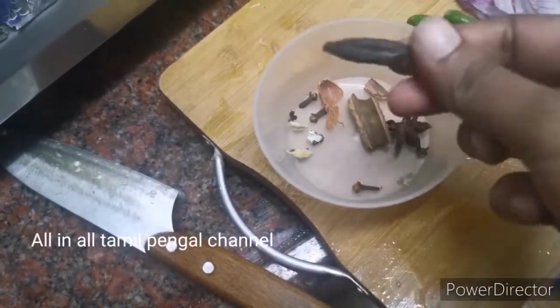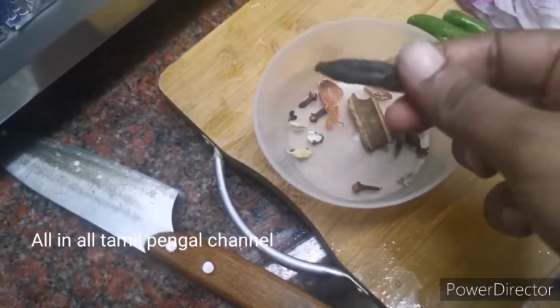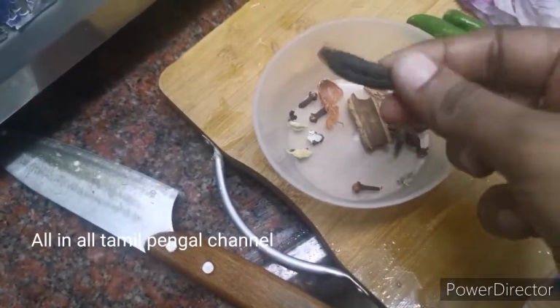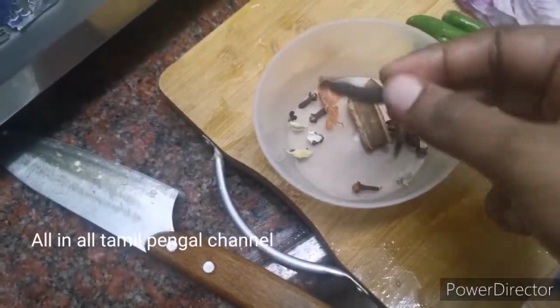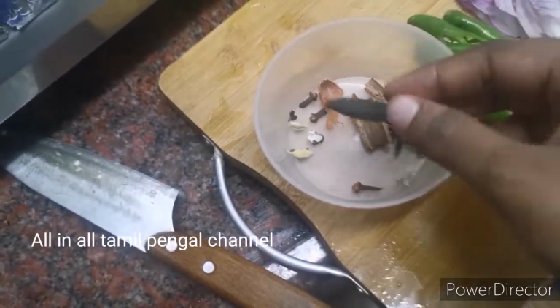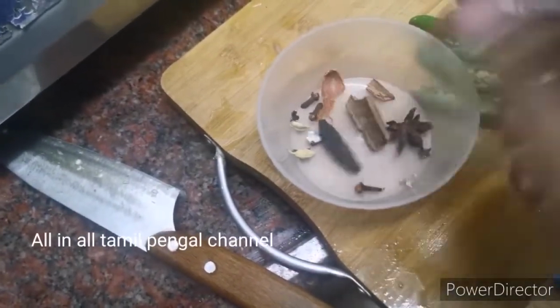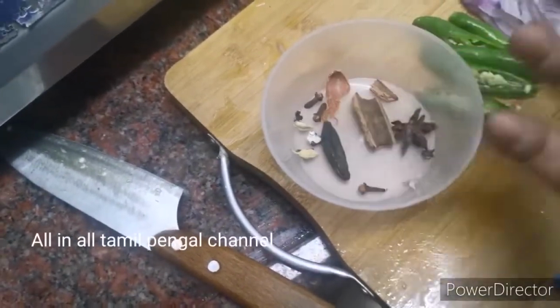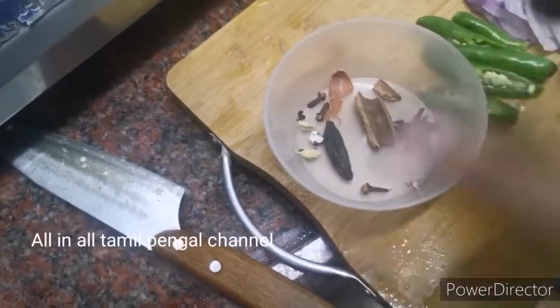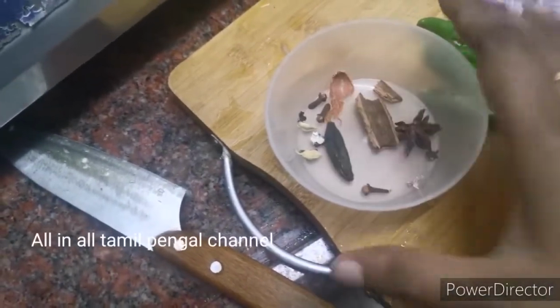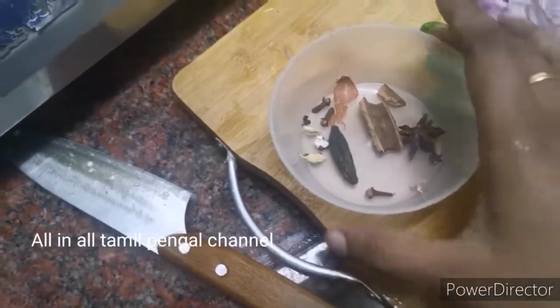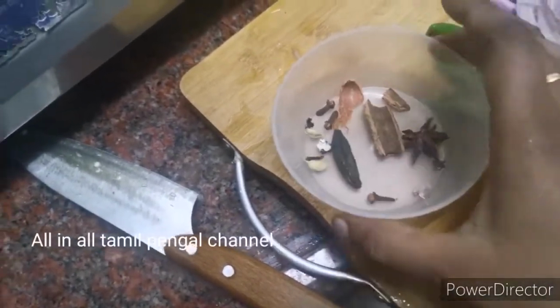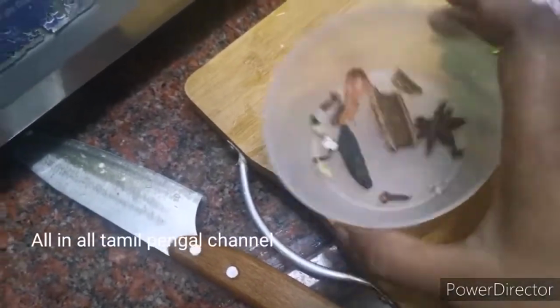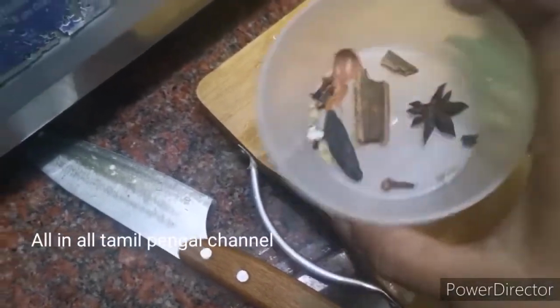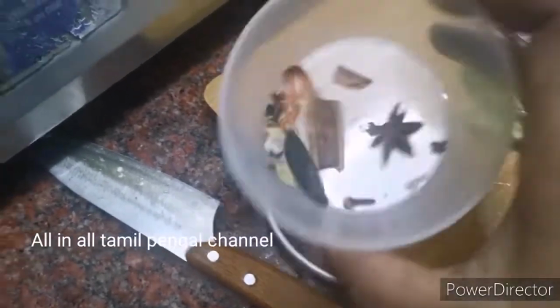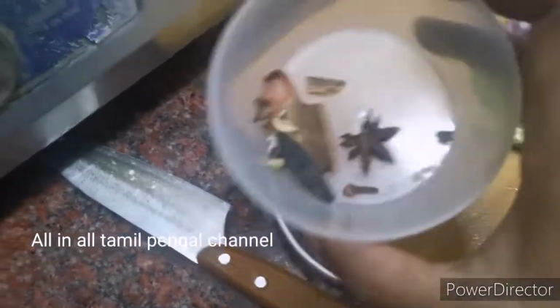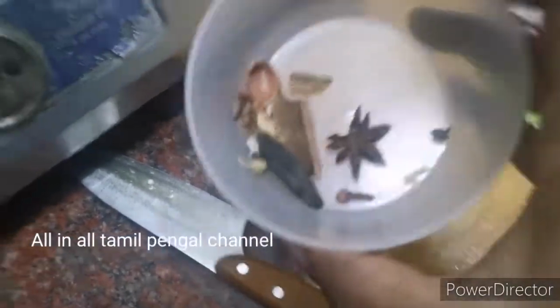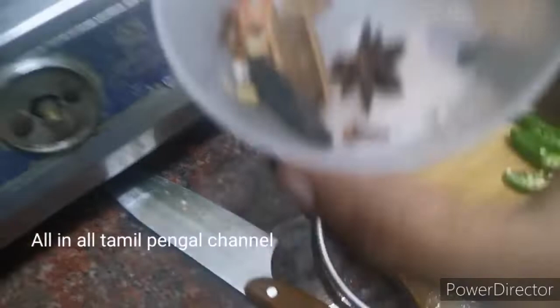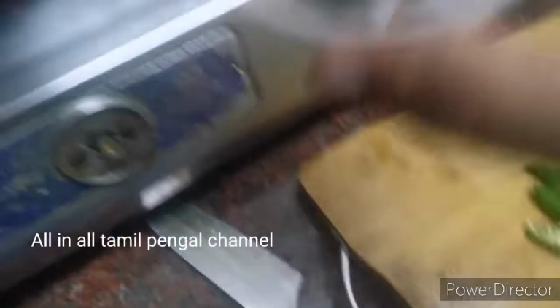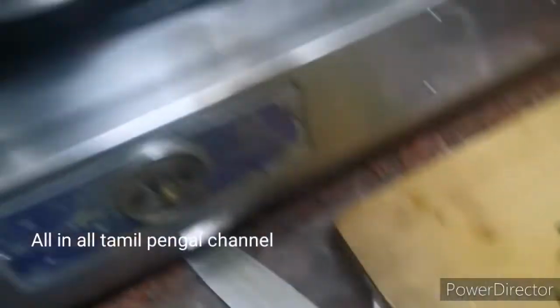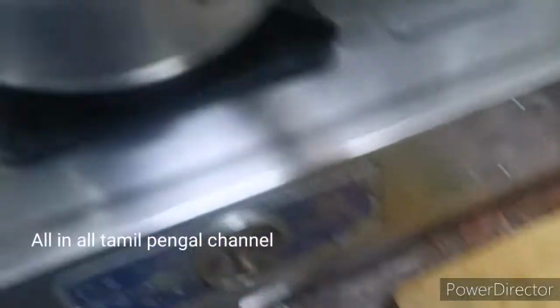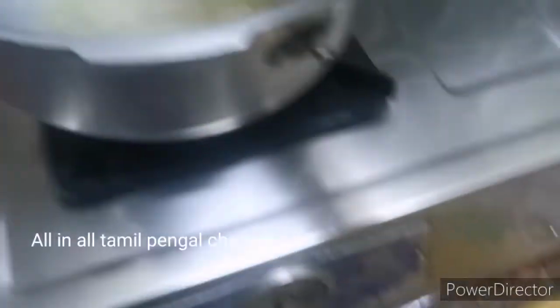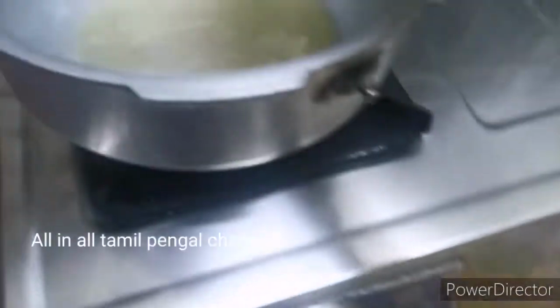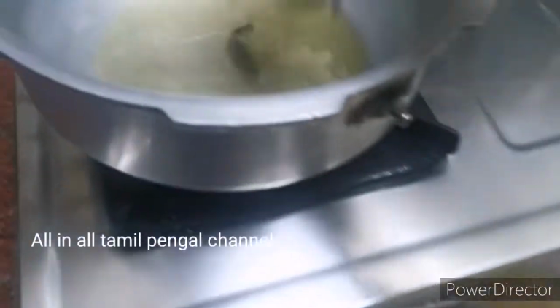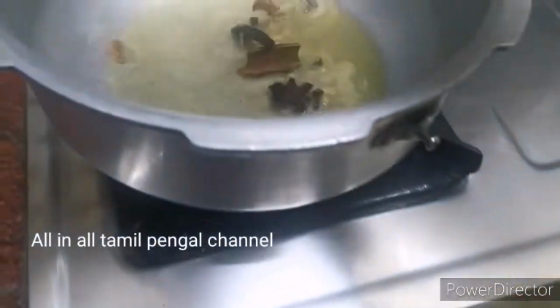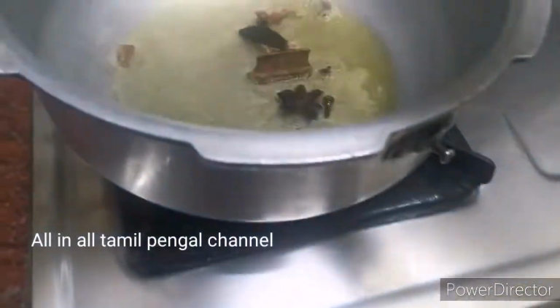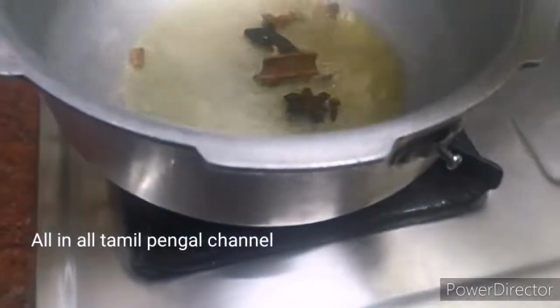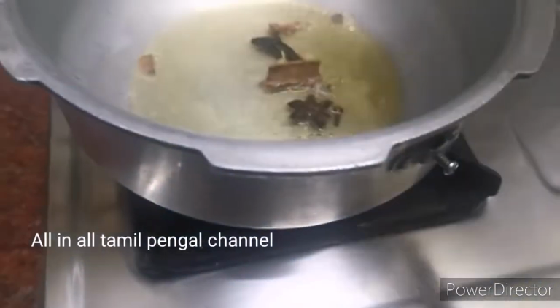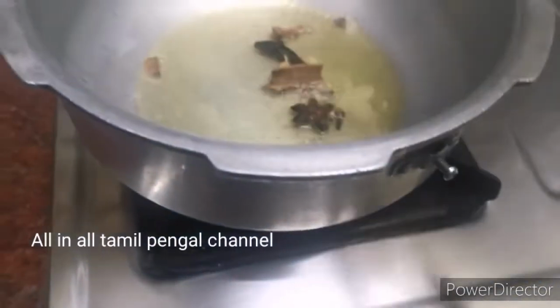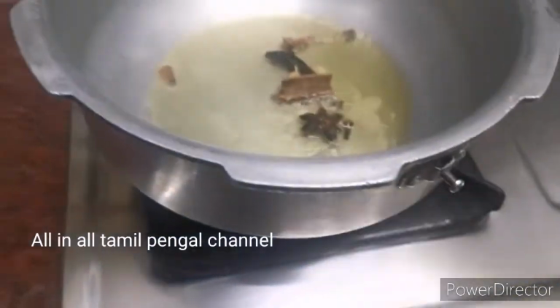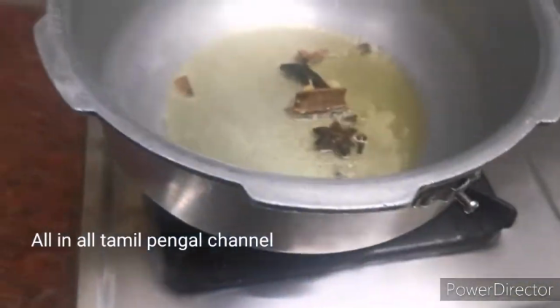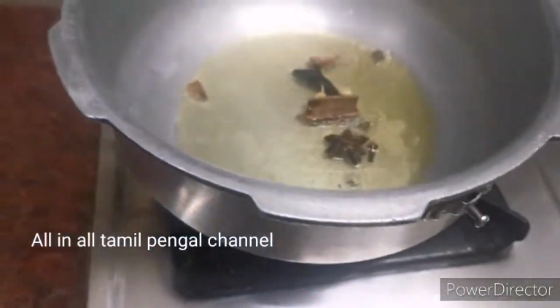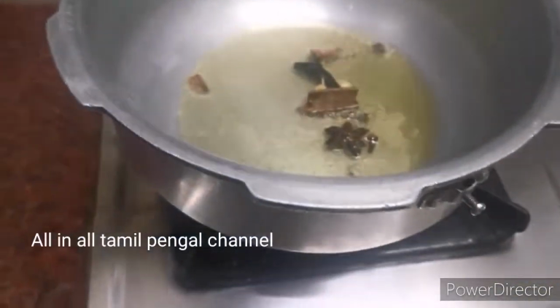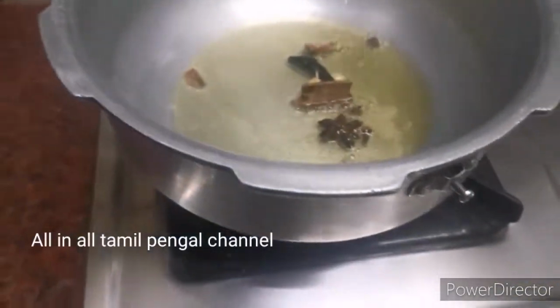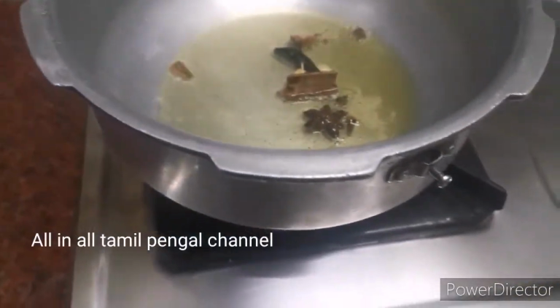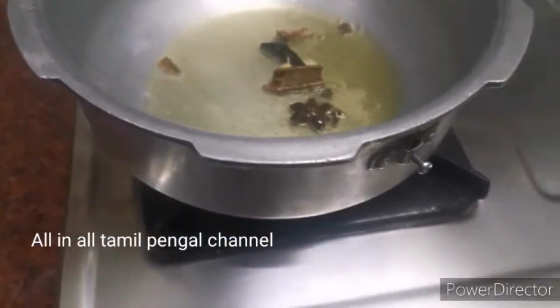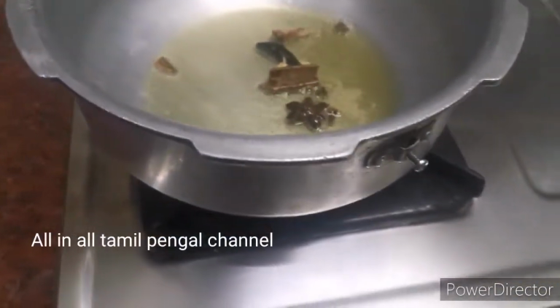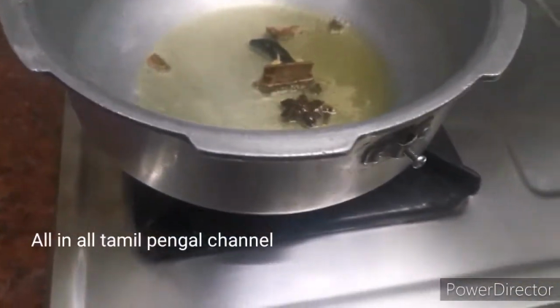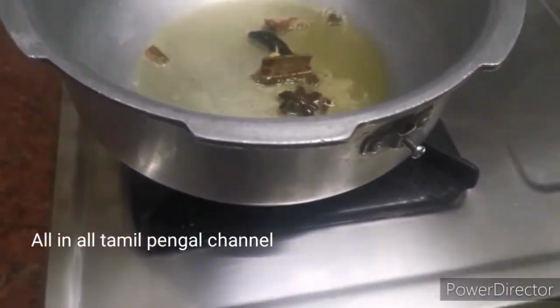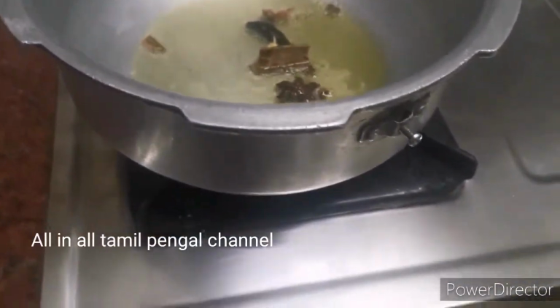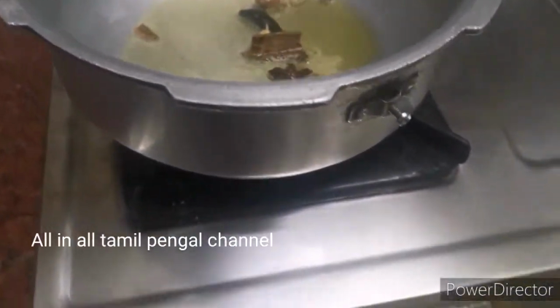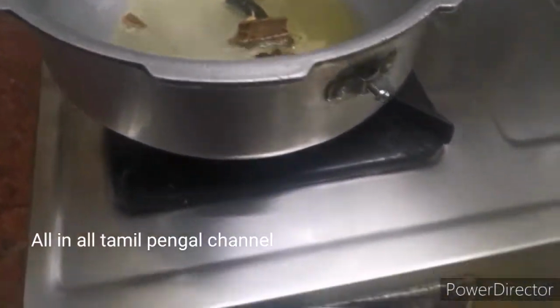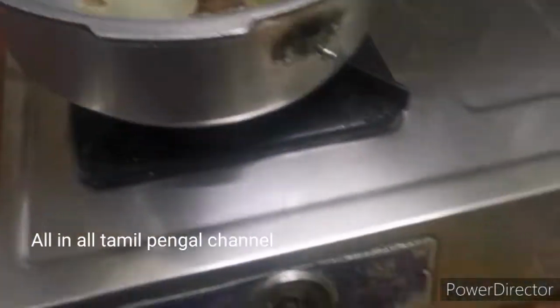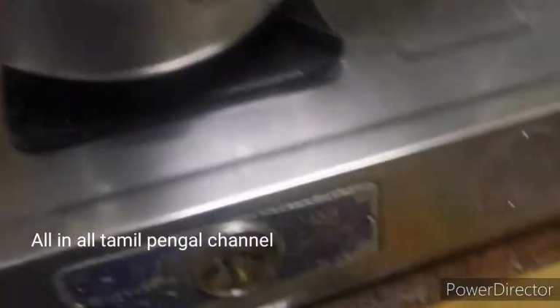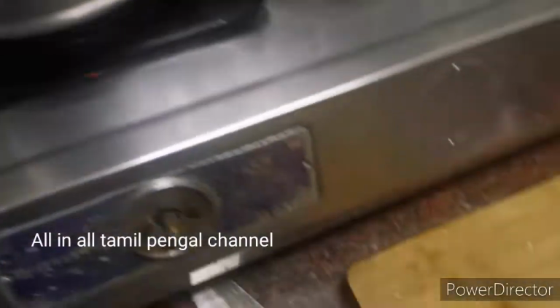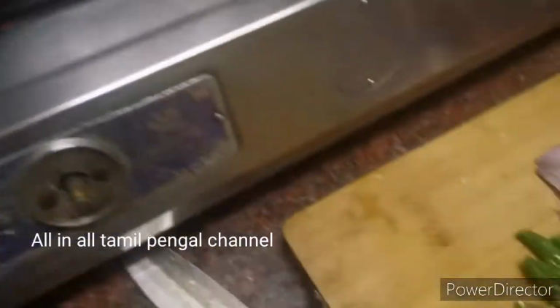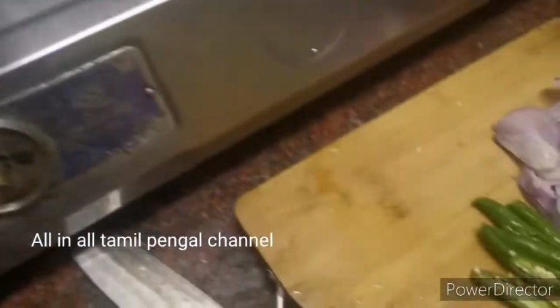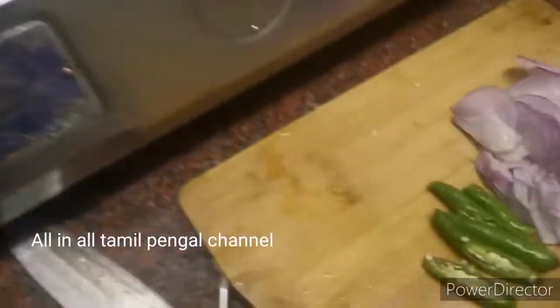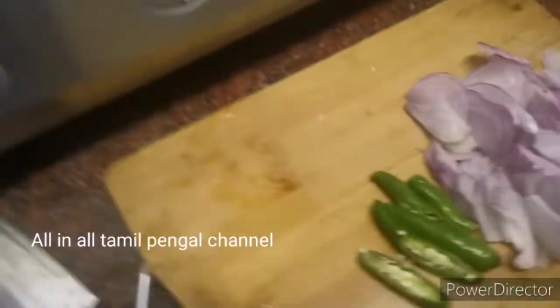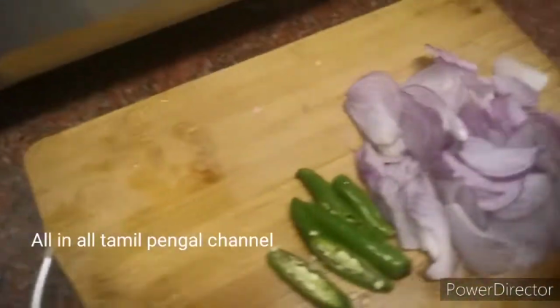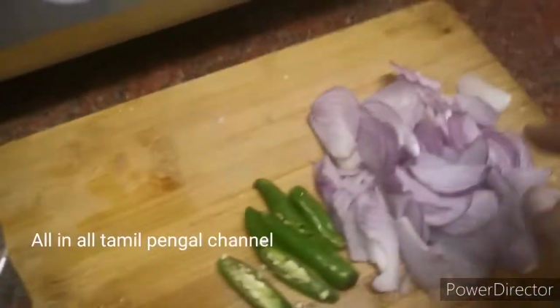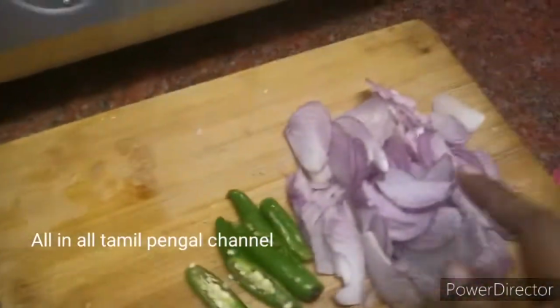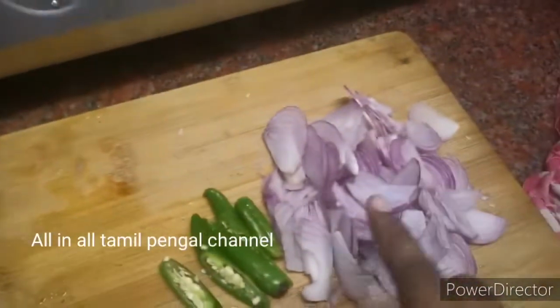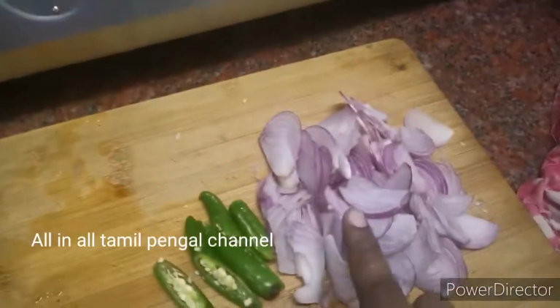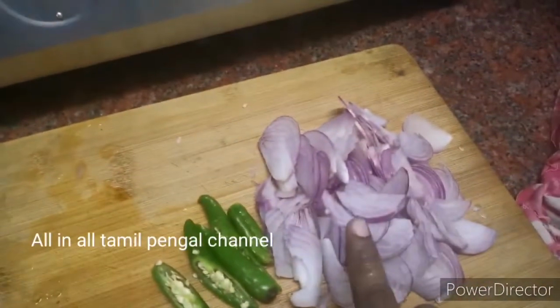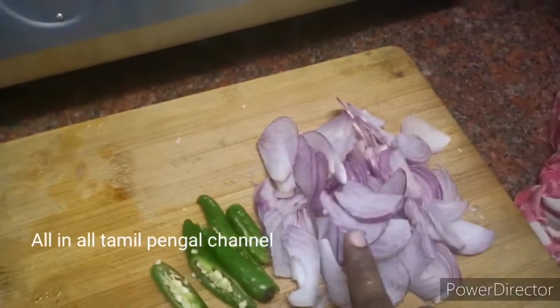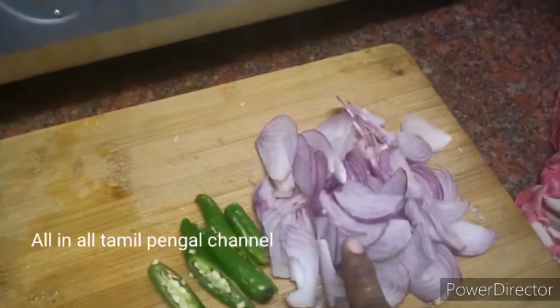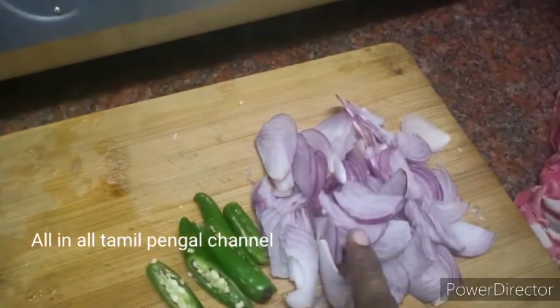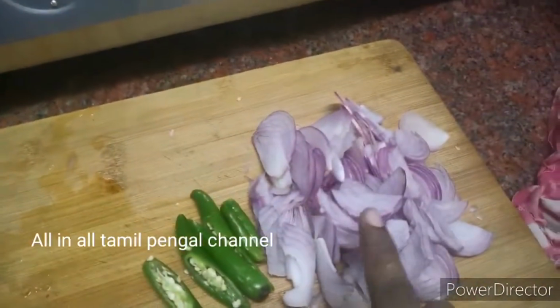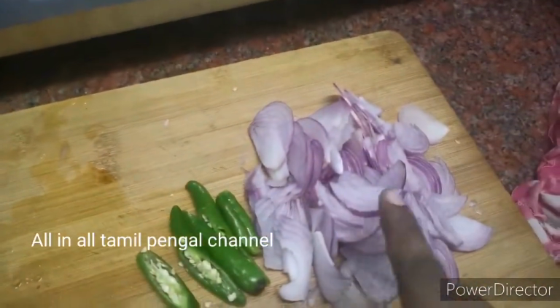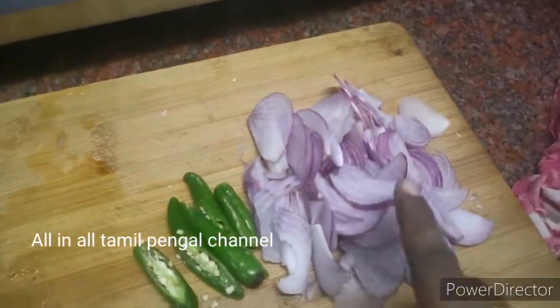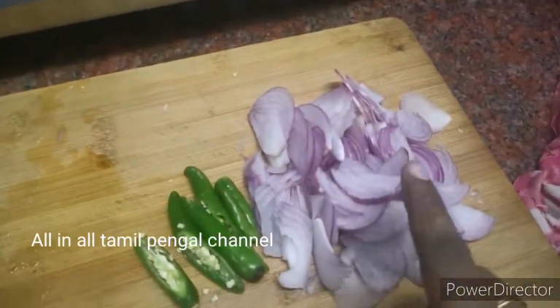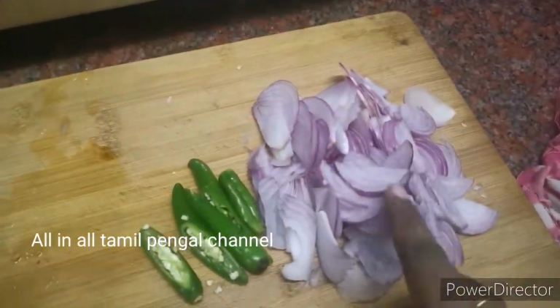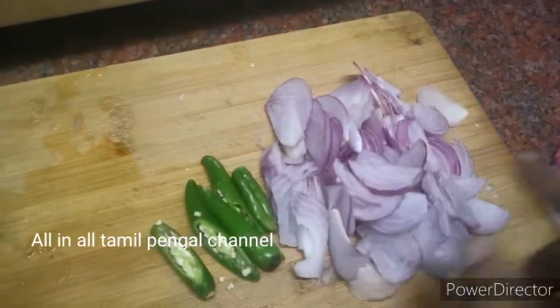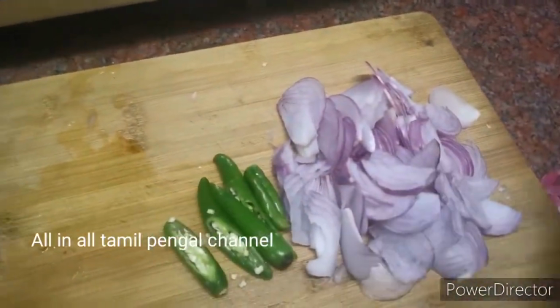Add a bit of spice. Add a little on the pan.